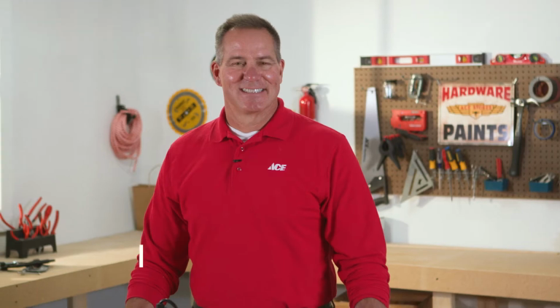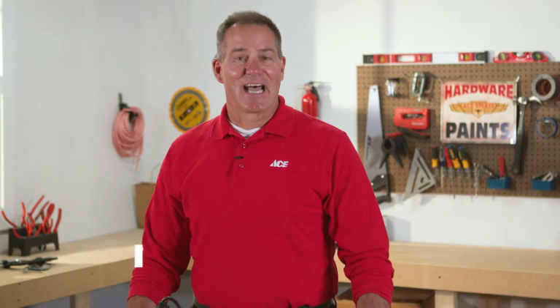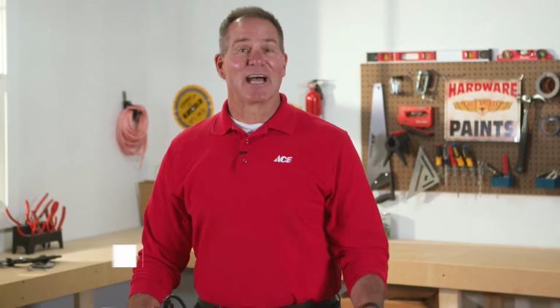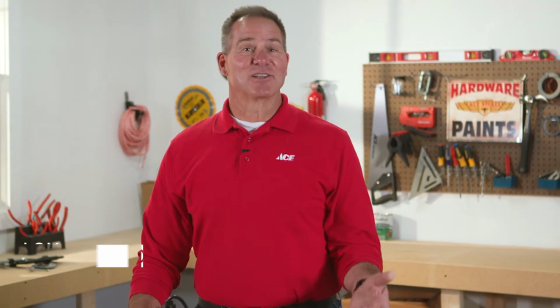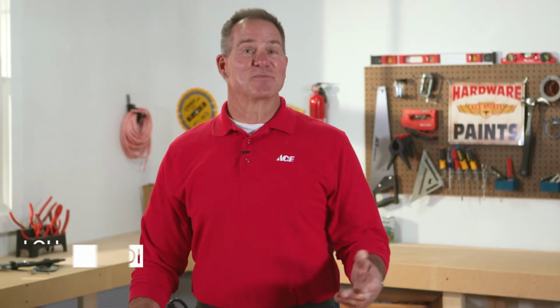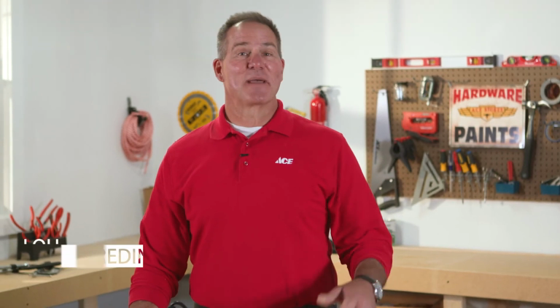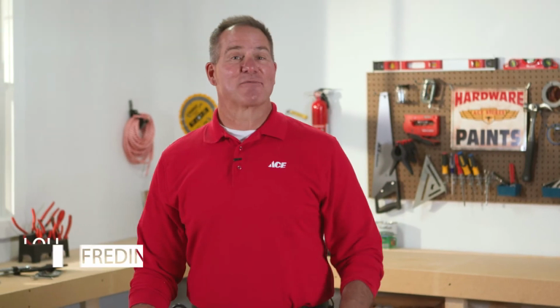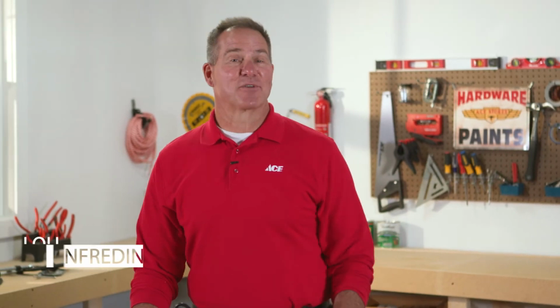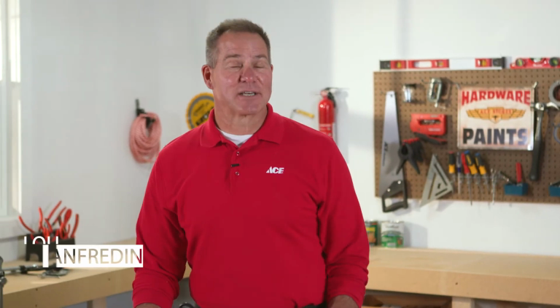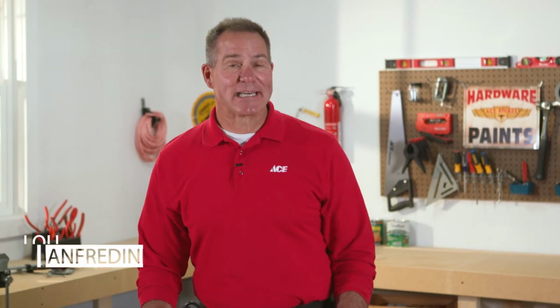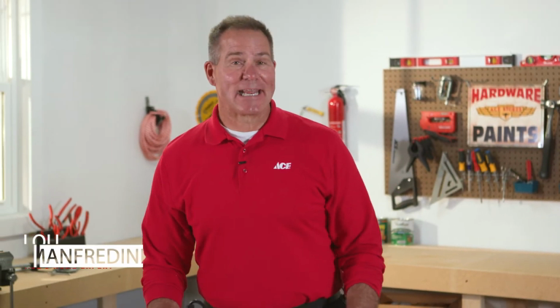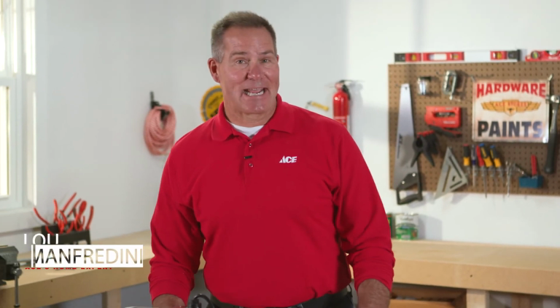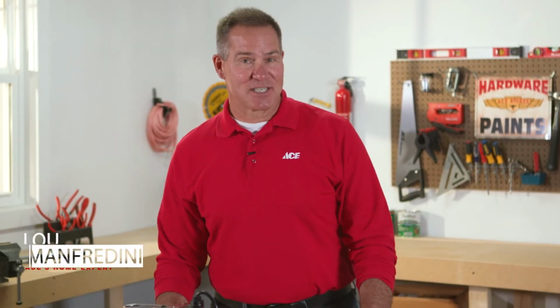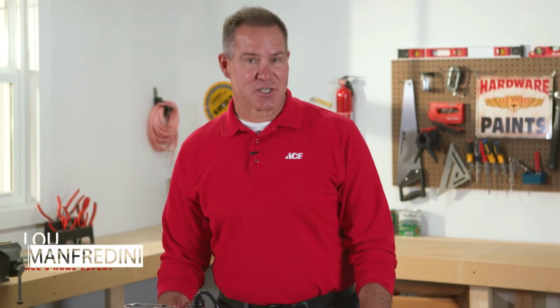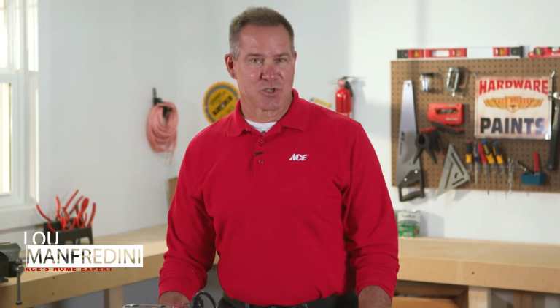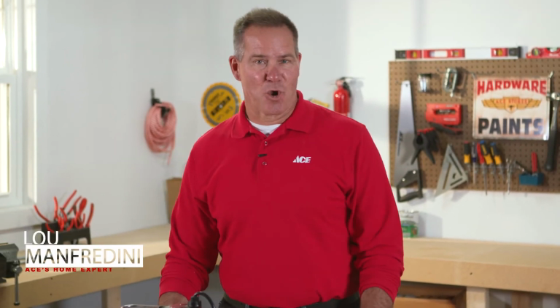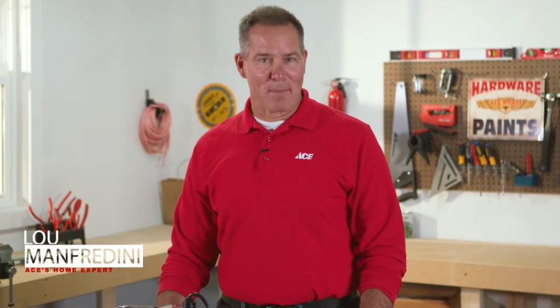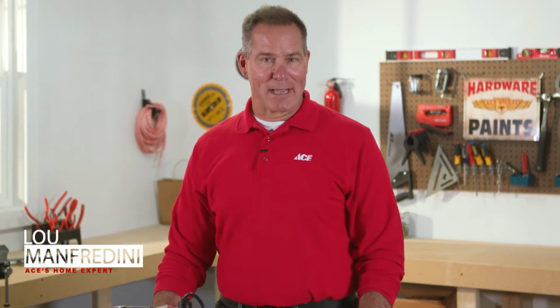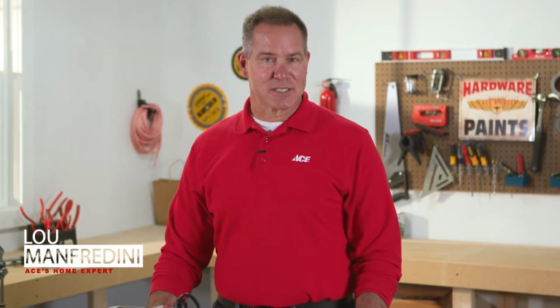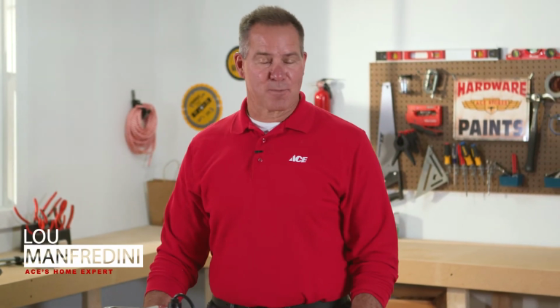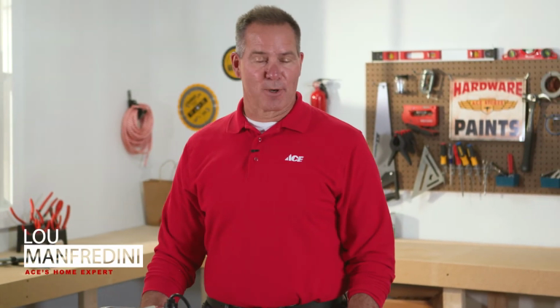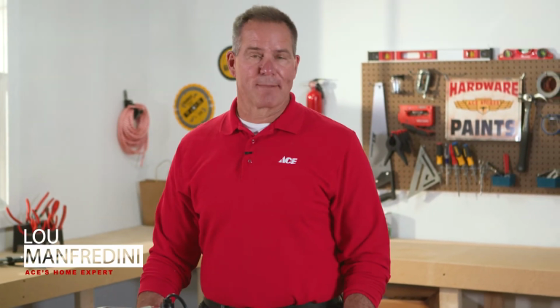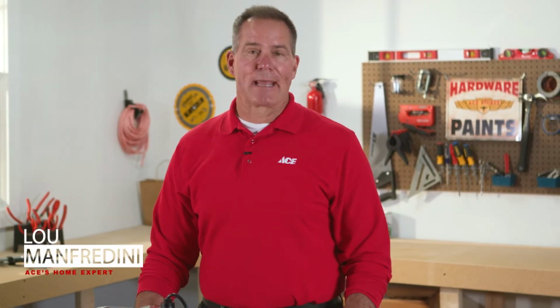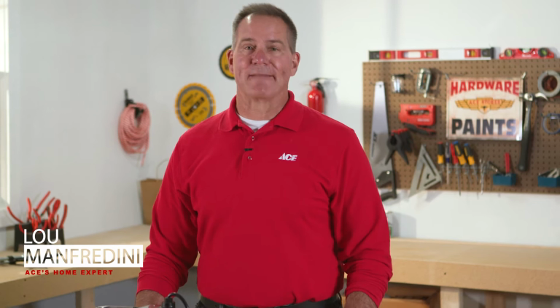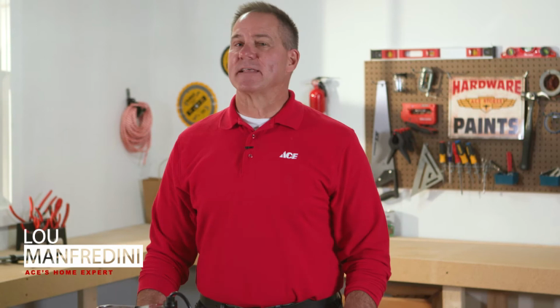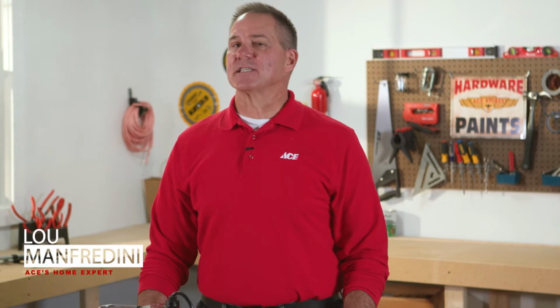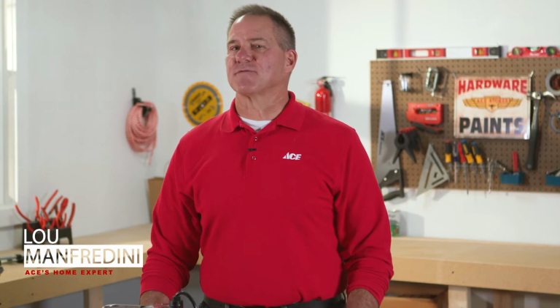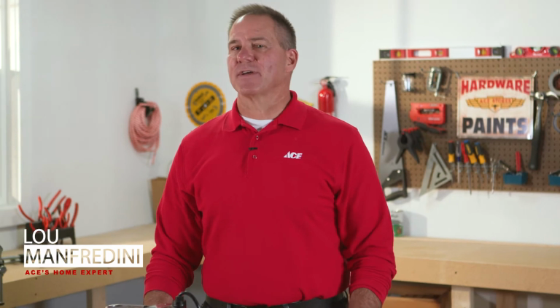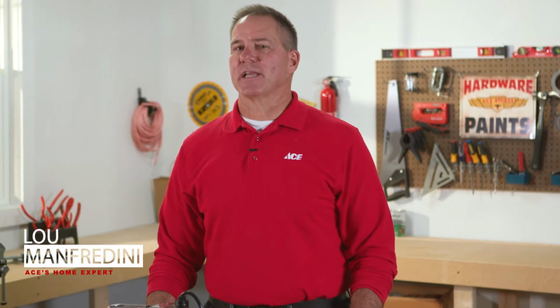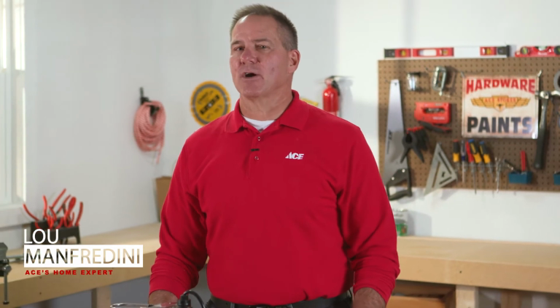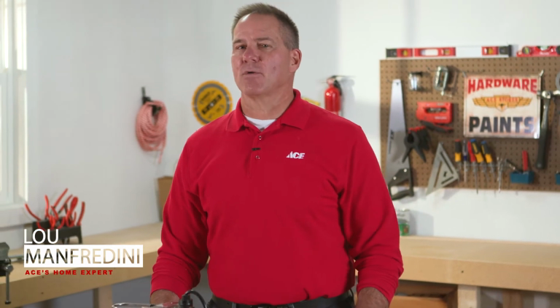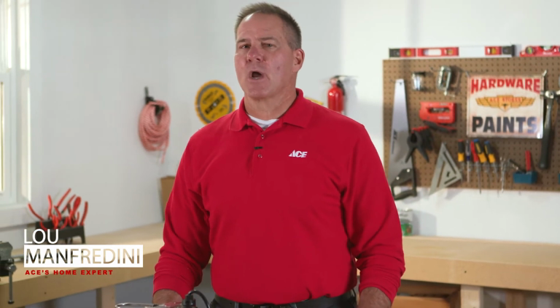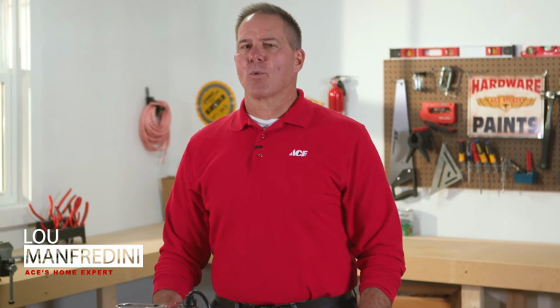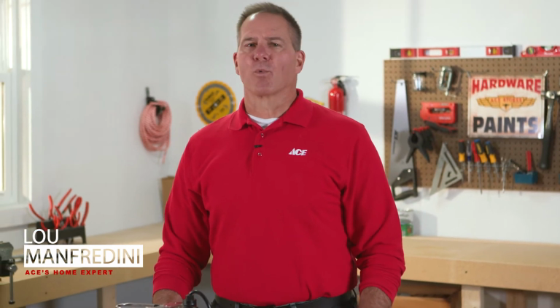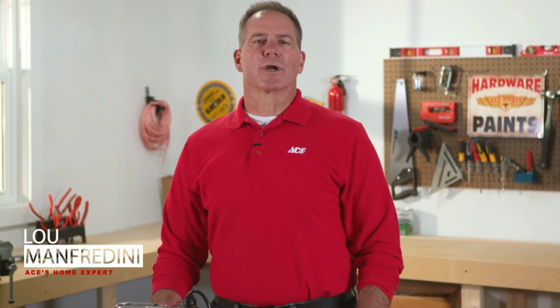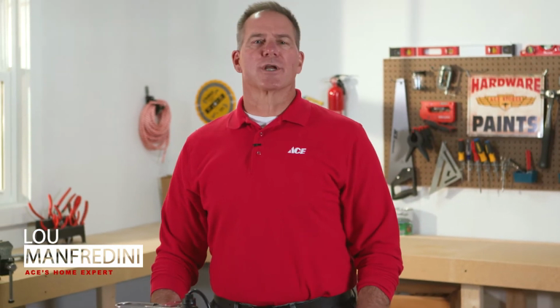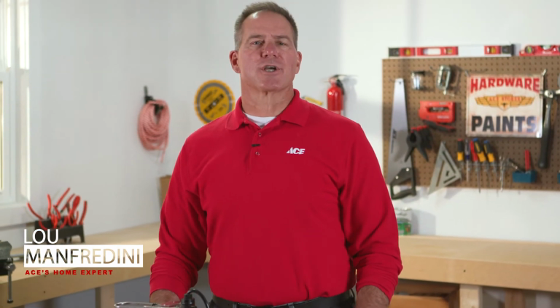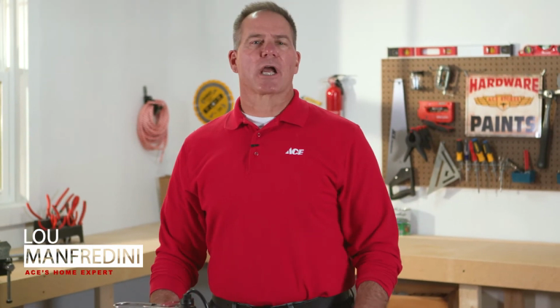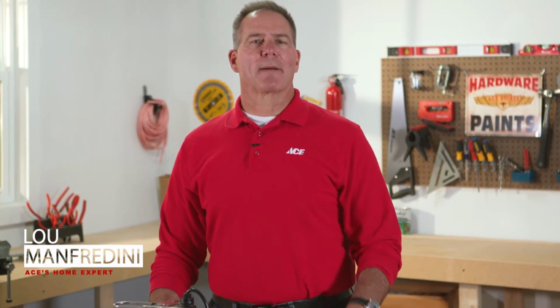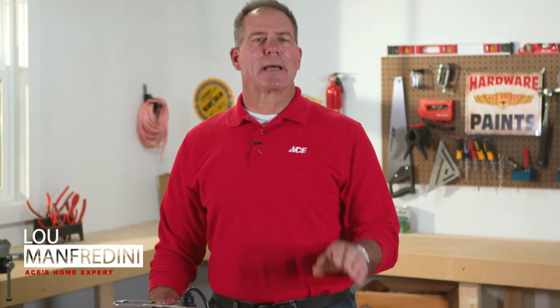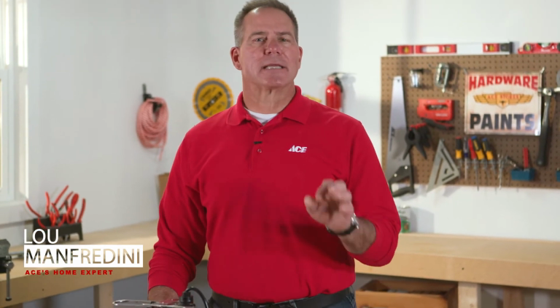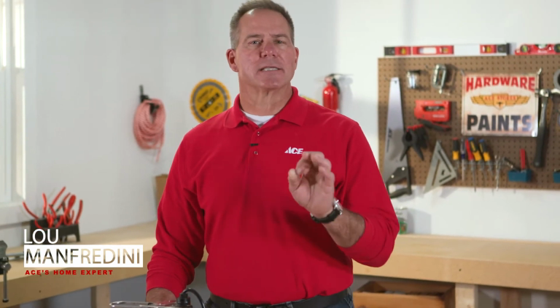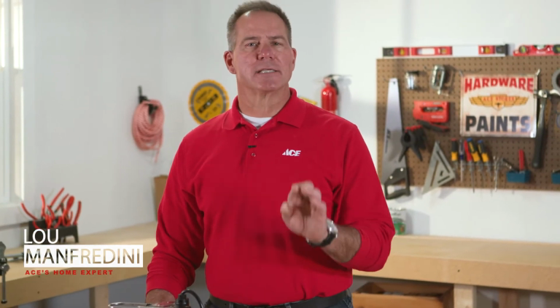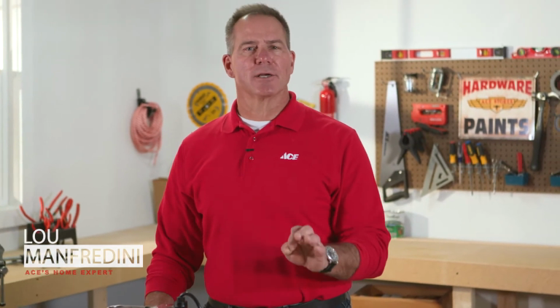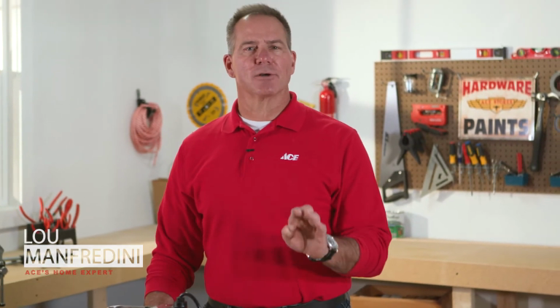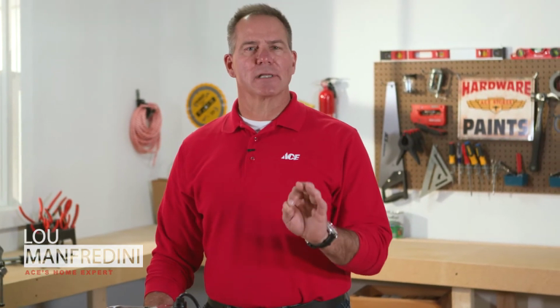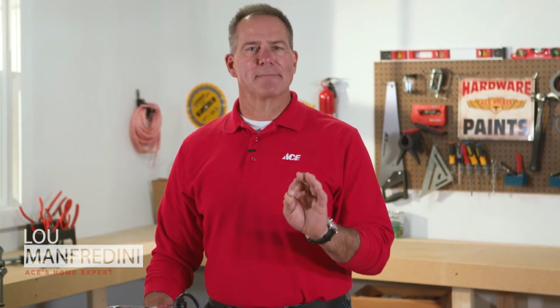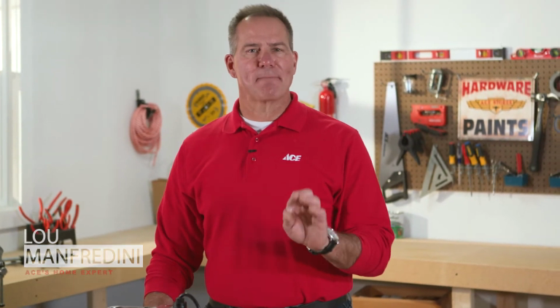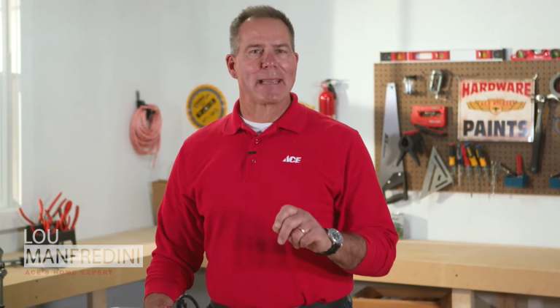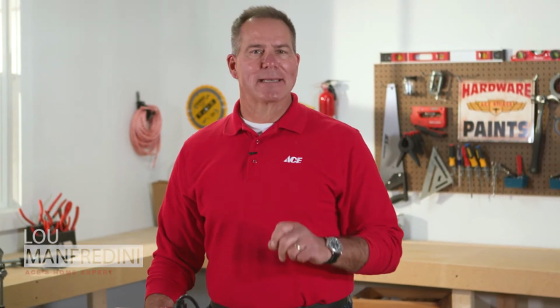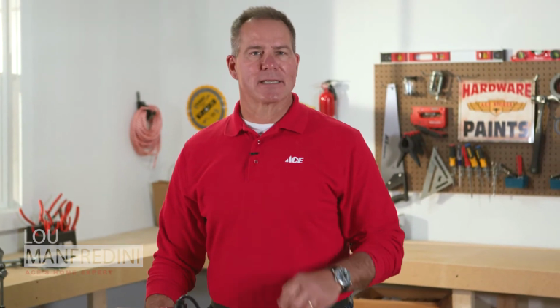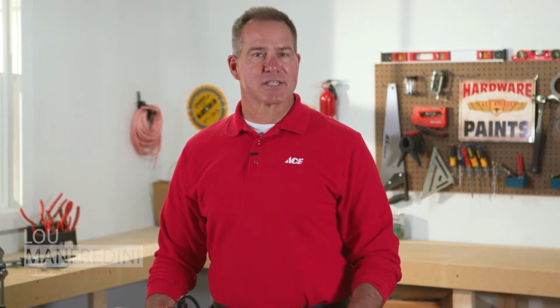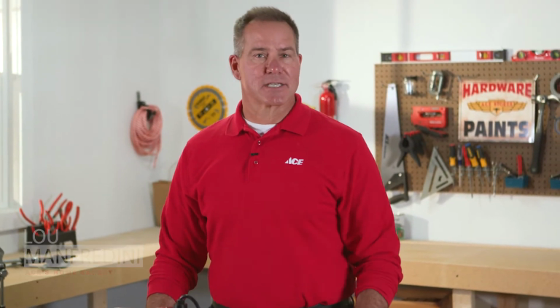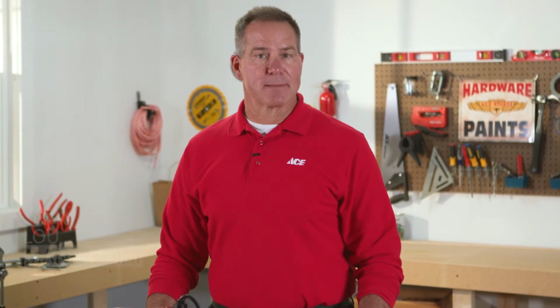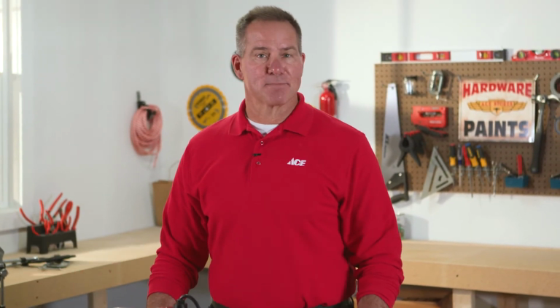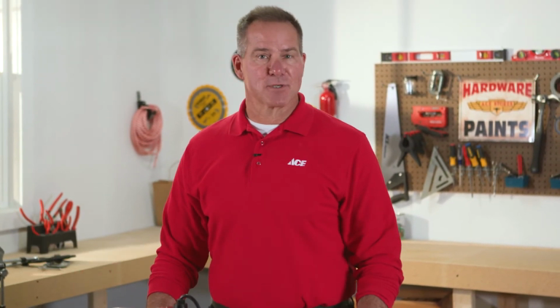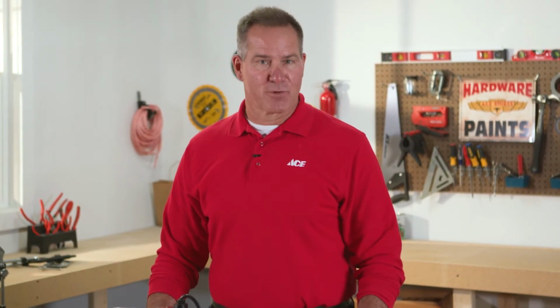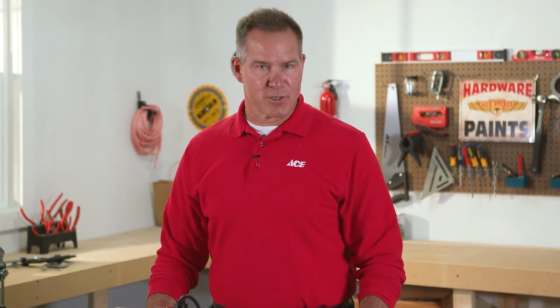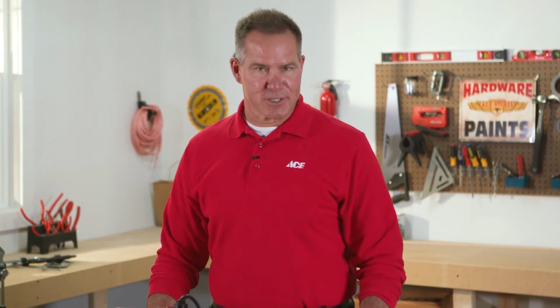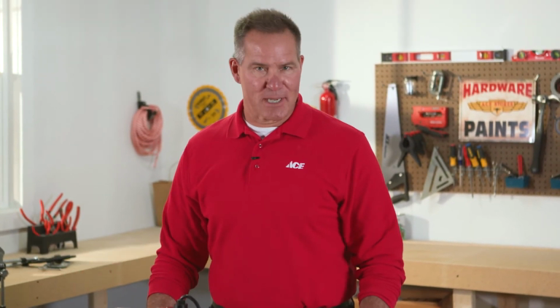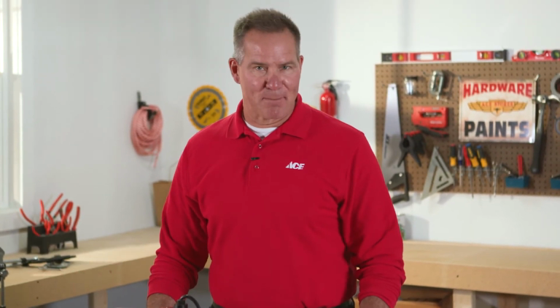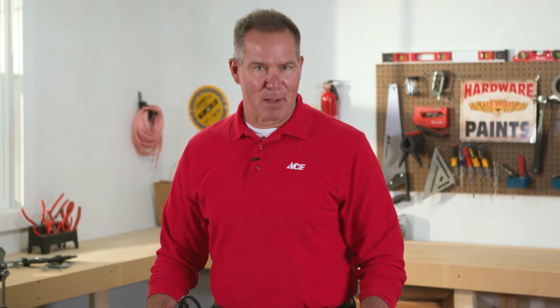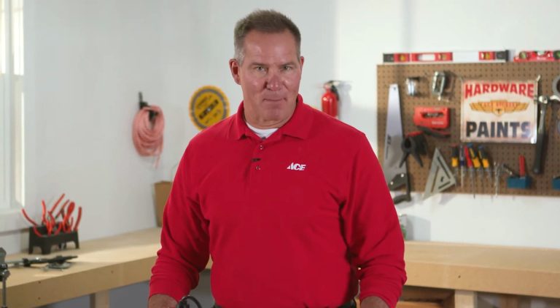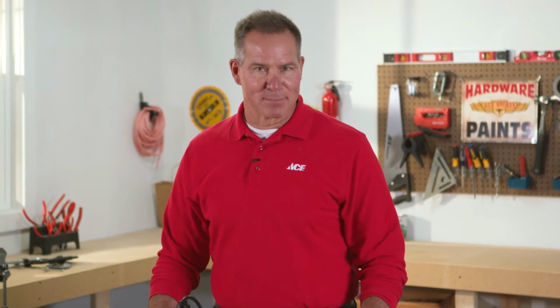Hi, Lou Manfredini, Ace's Home Expert. In this video, we're going to talk about yearly maintenance tips for your sump pump.